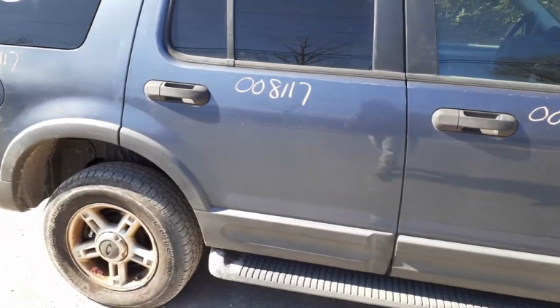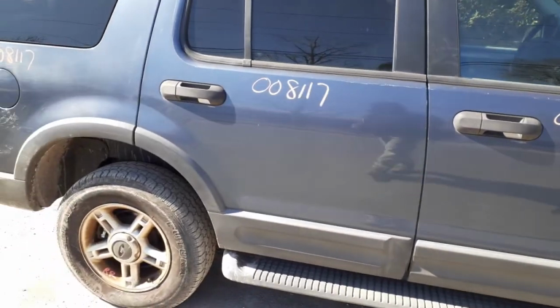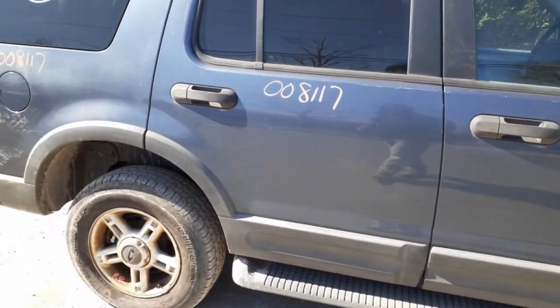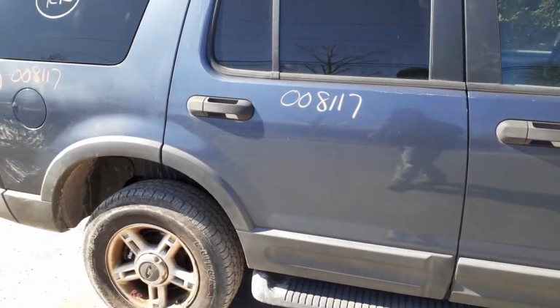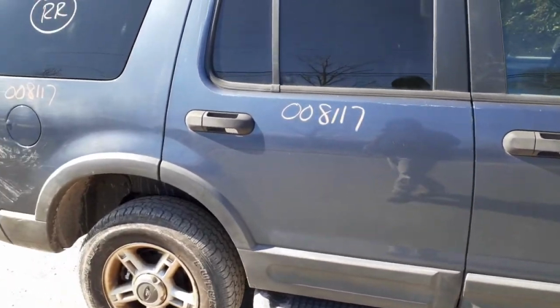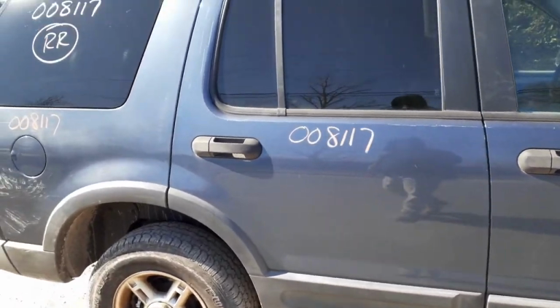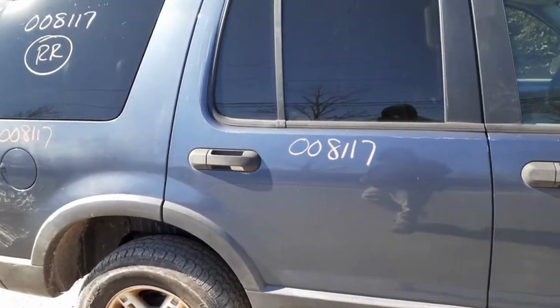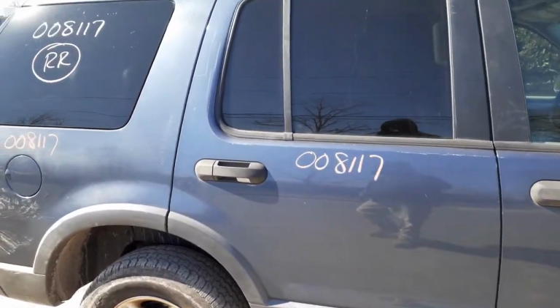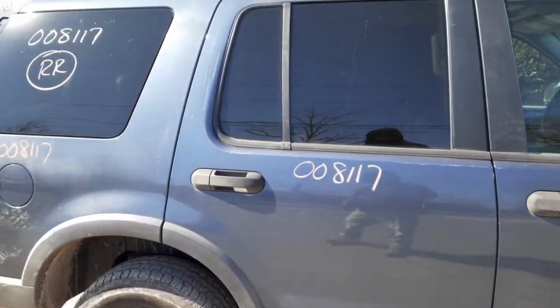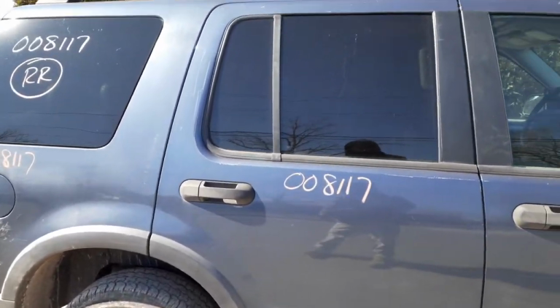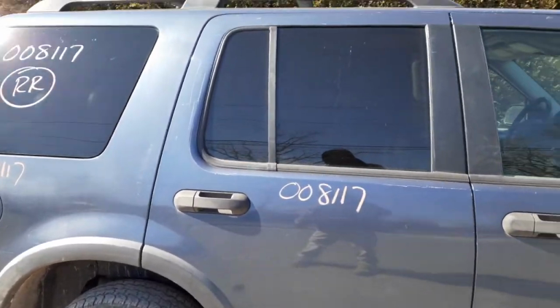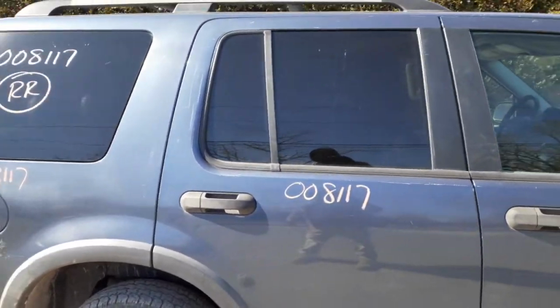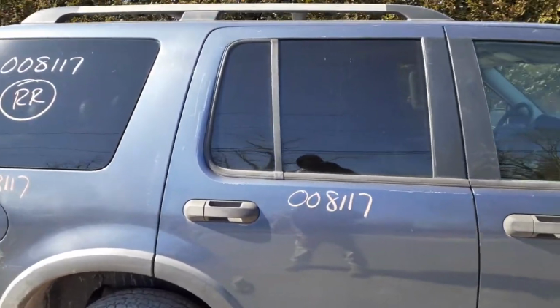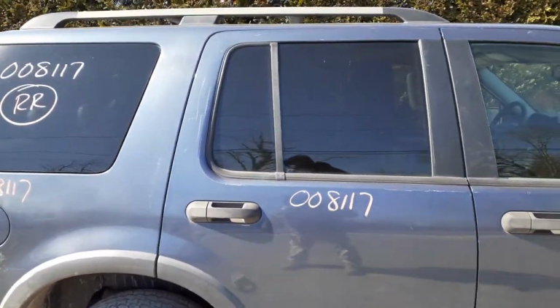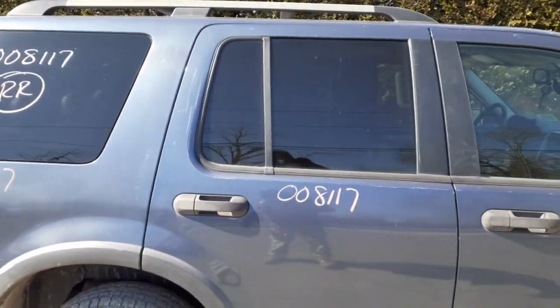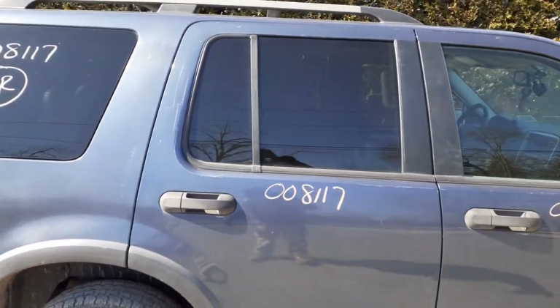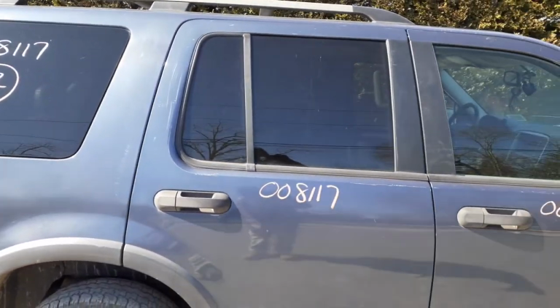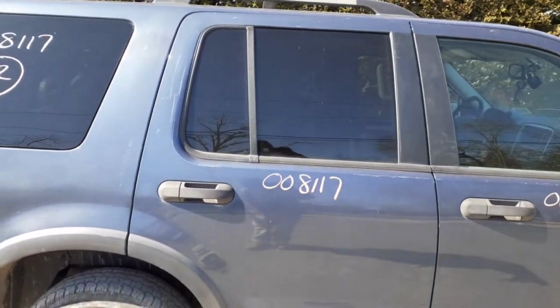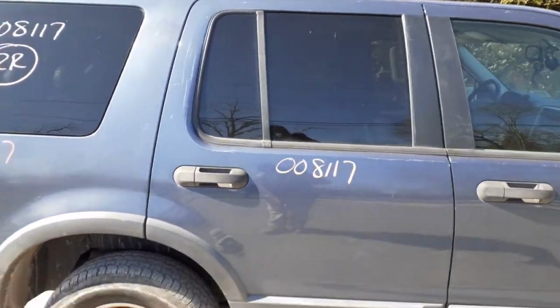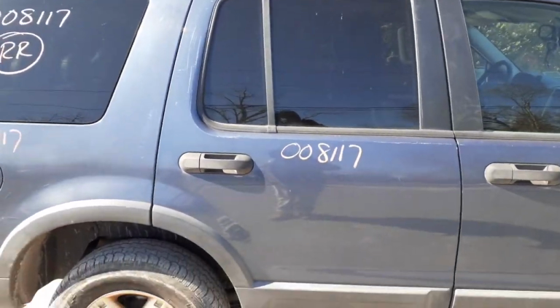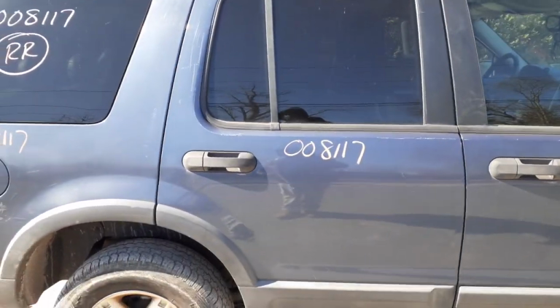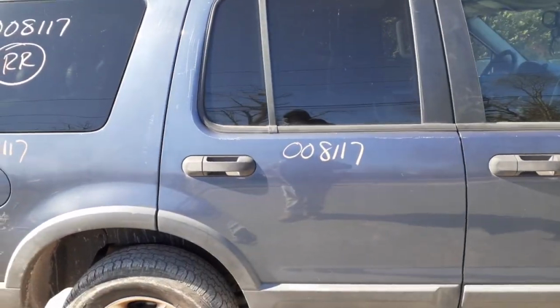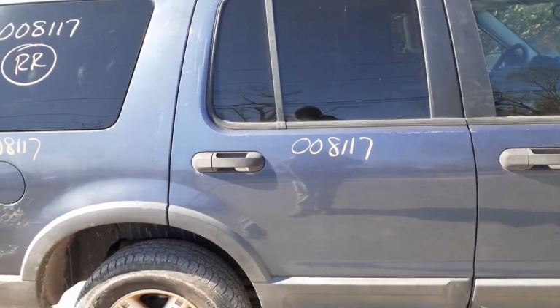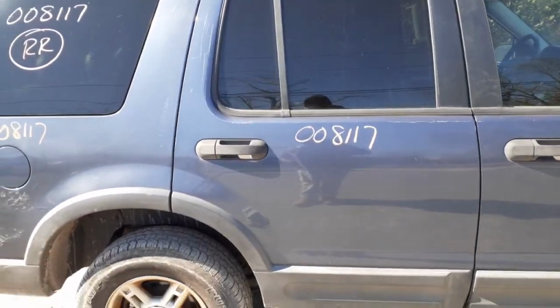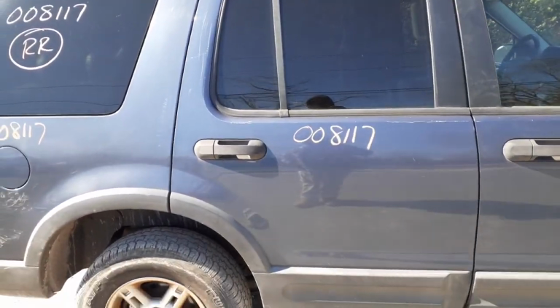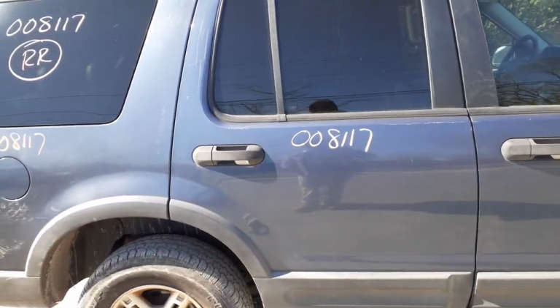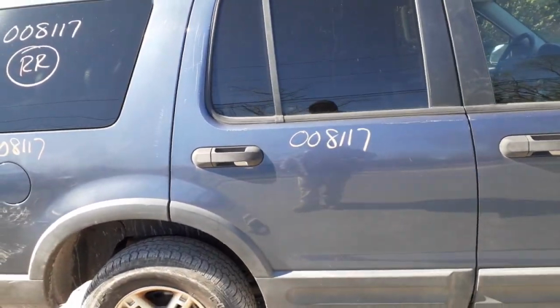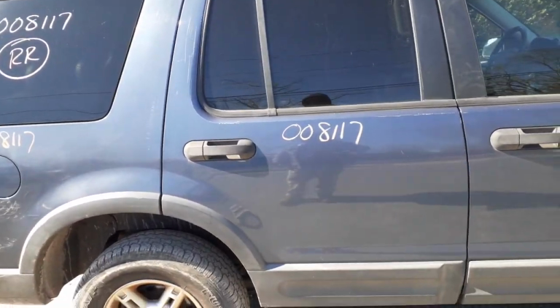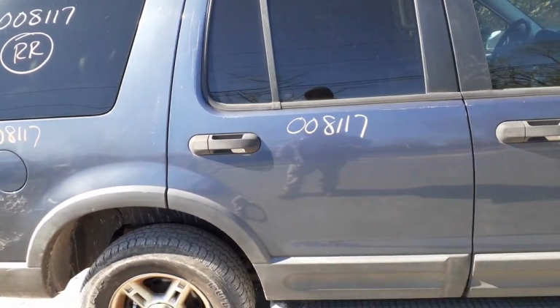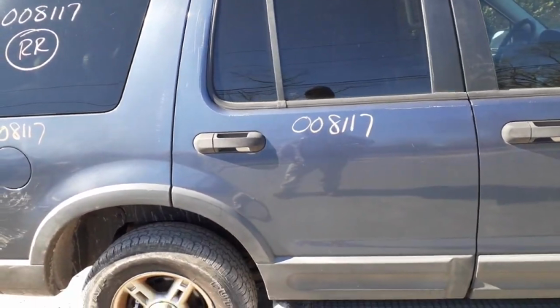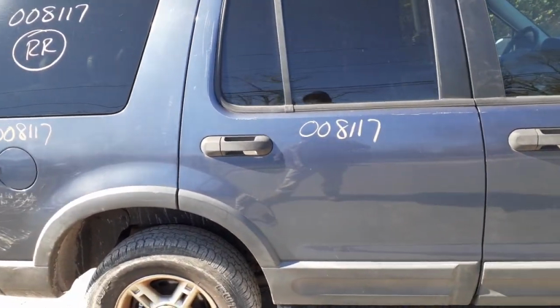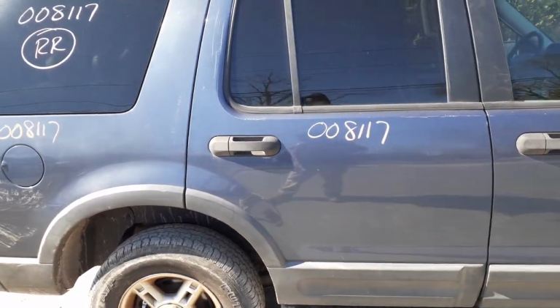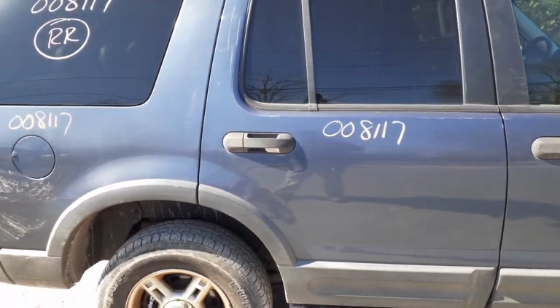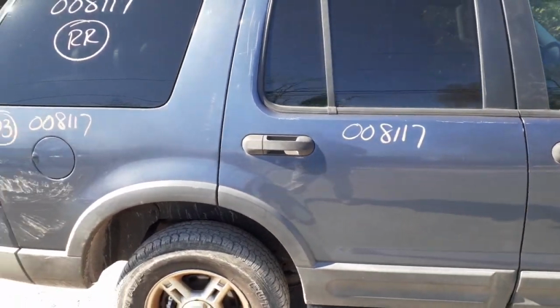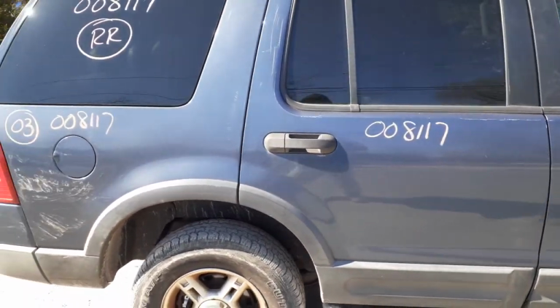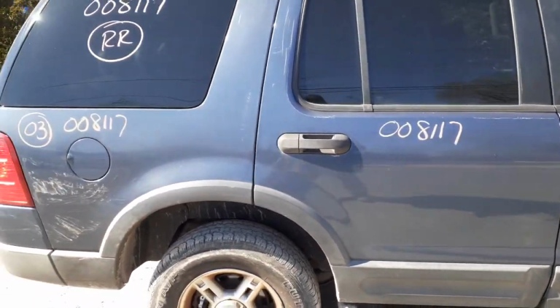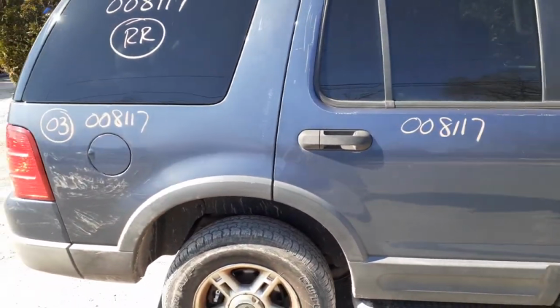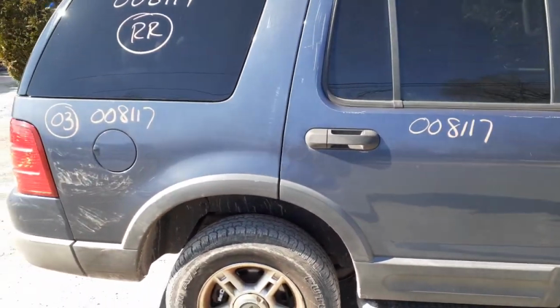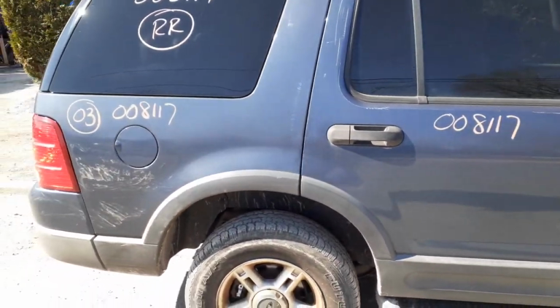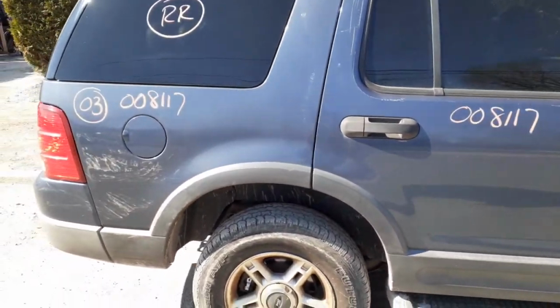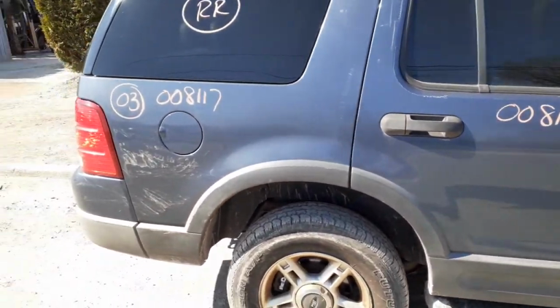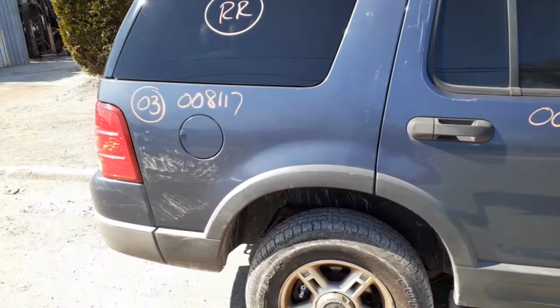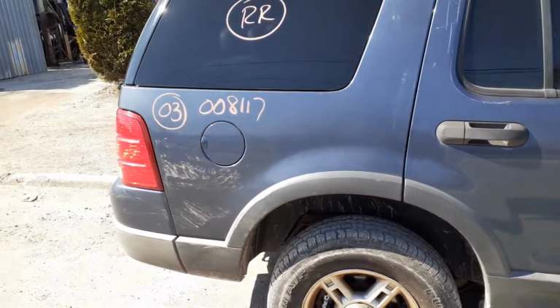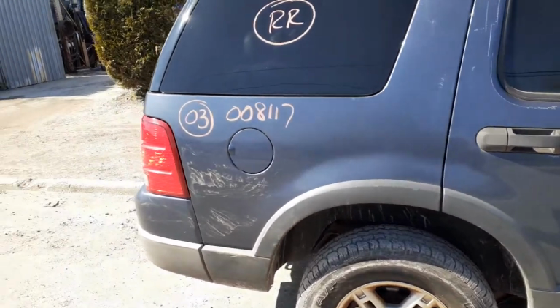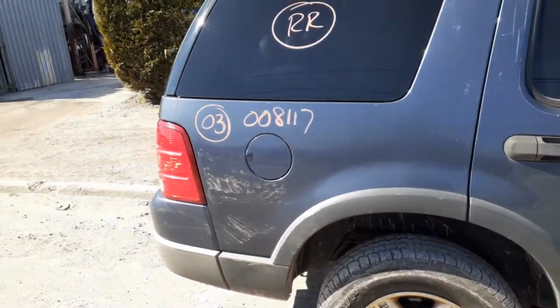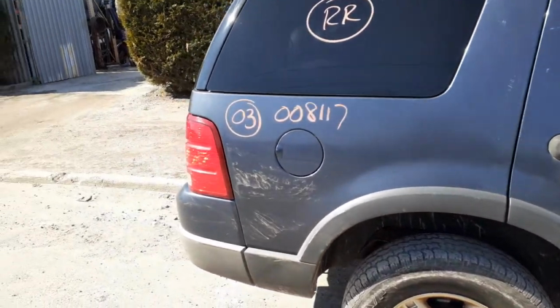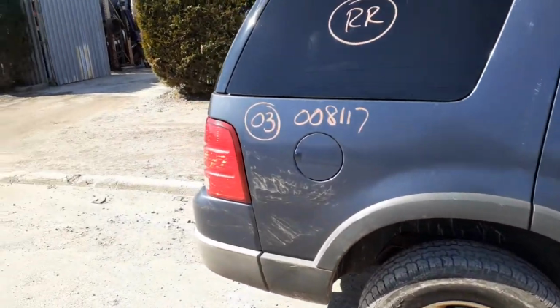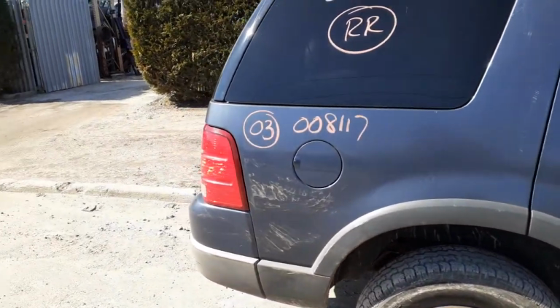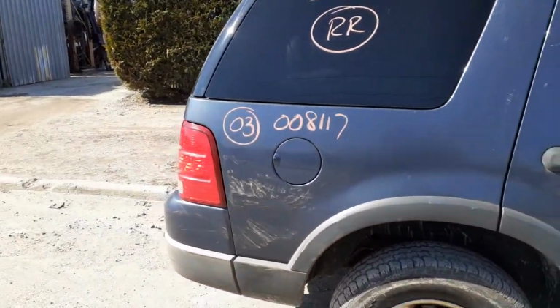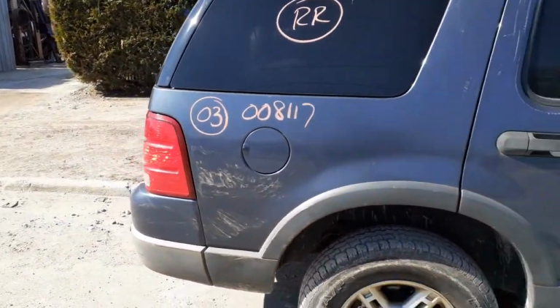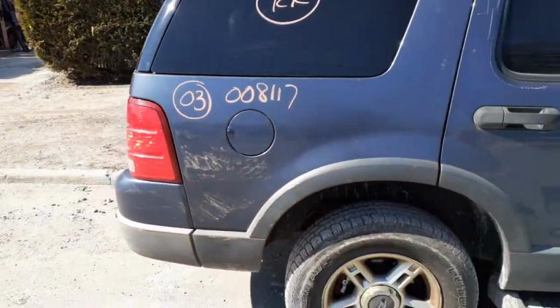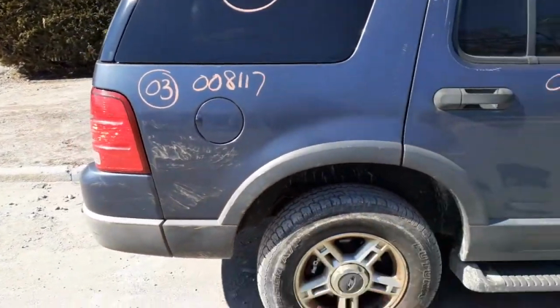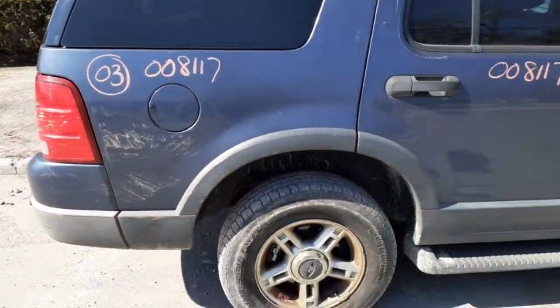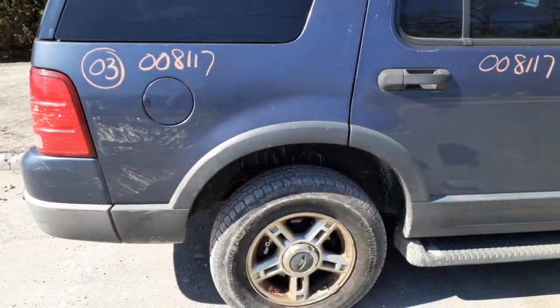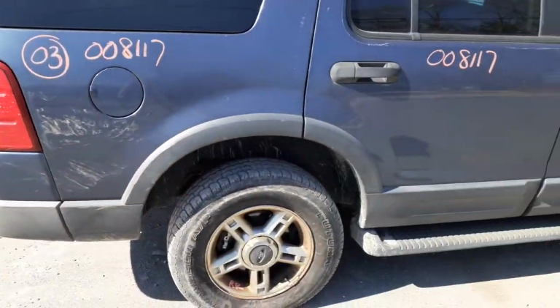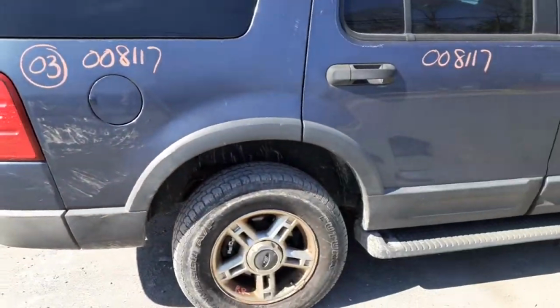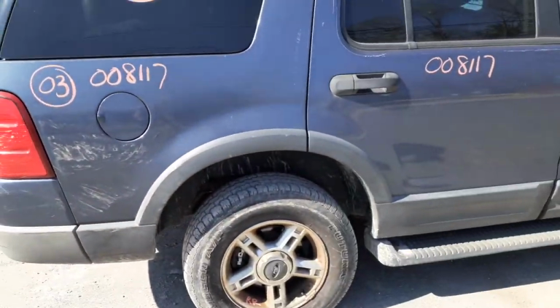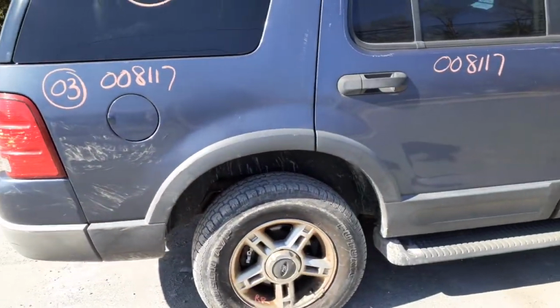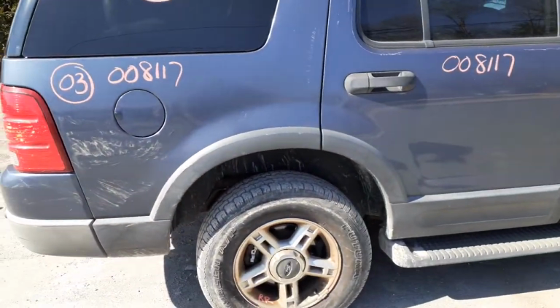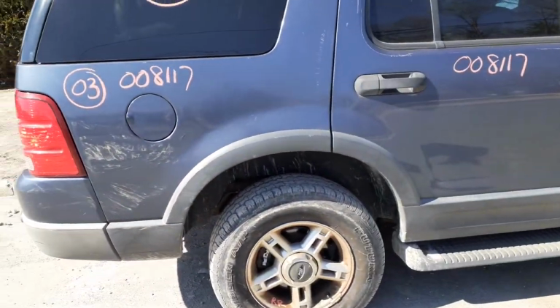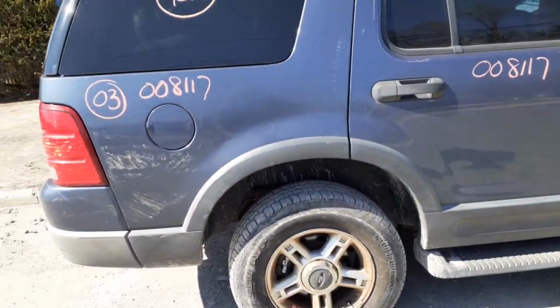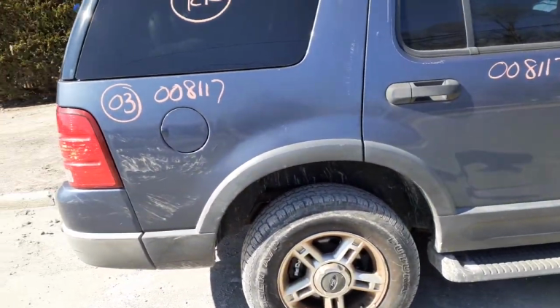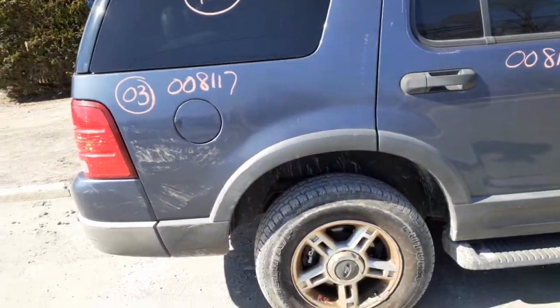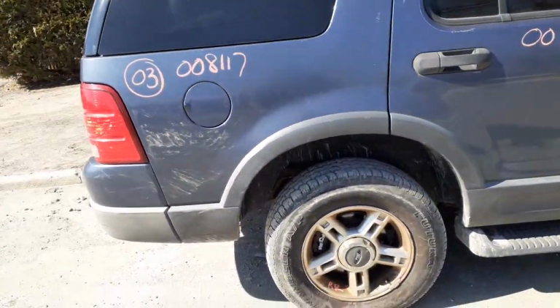Right rear door, power window, power lock, privacy tint — couple of things, not bad. Right side quarter is no good, the hood lock — it's all shot.